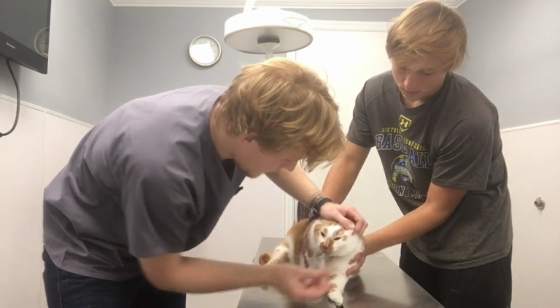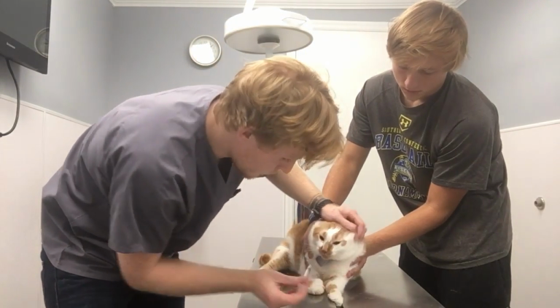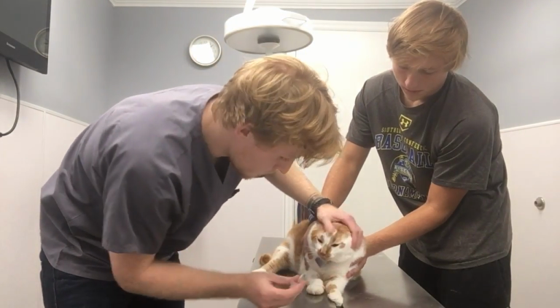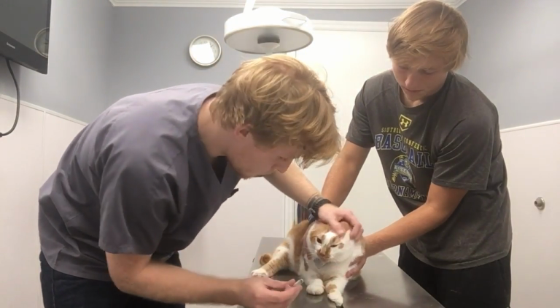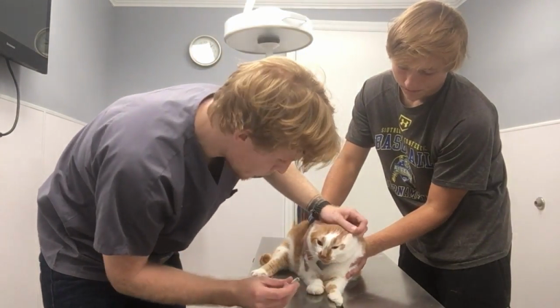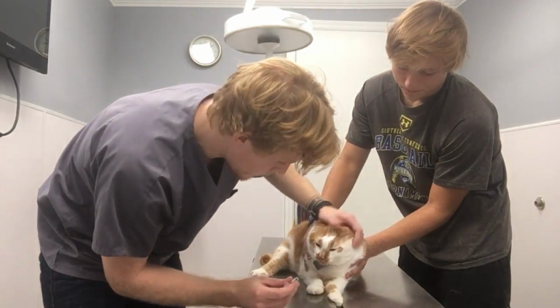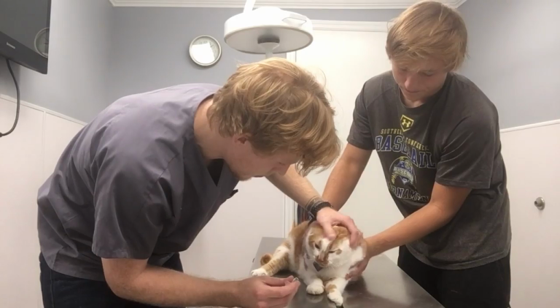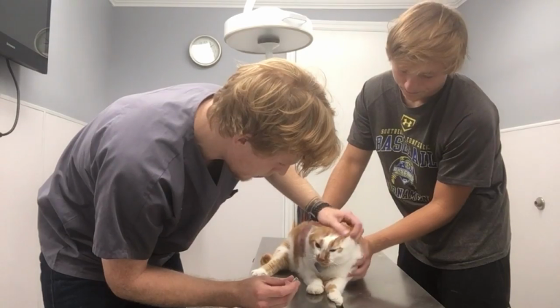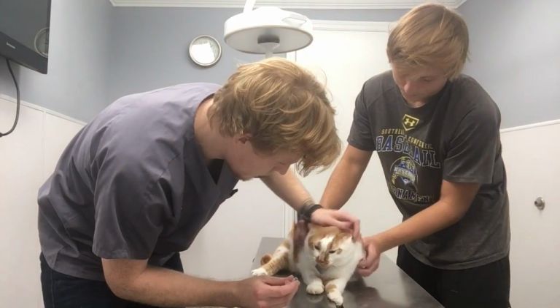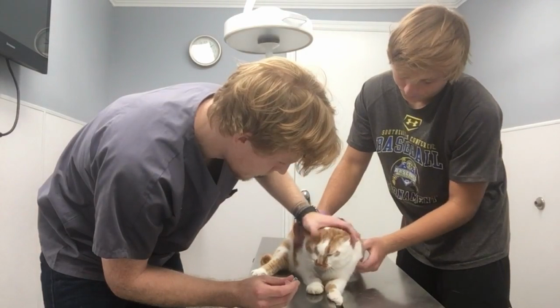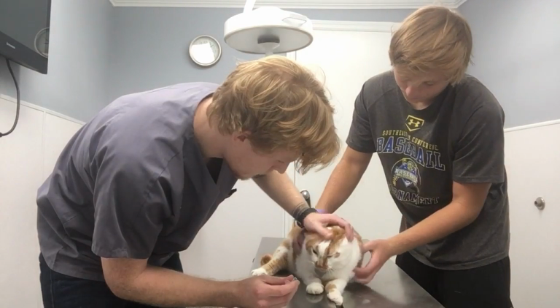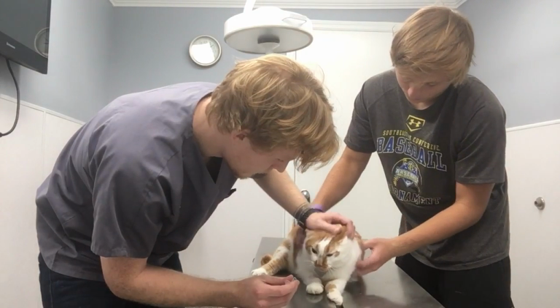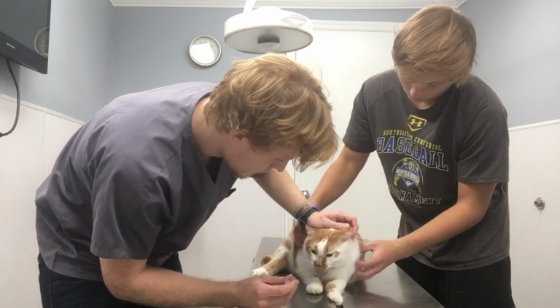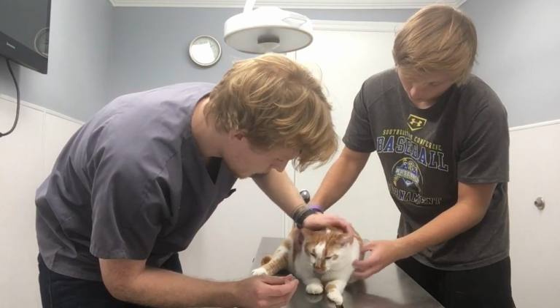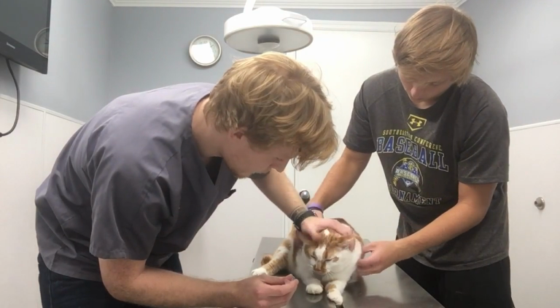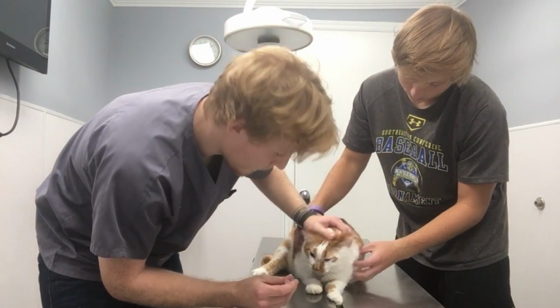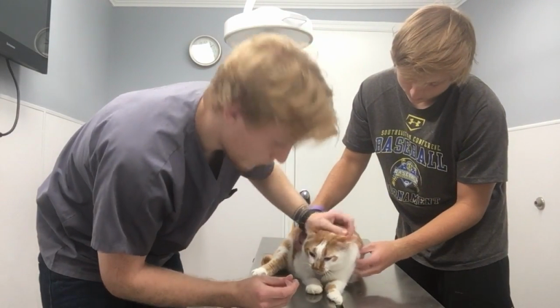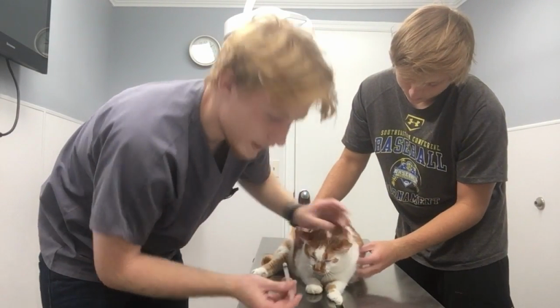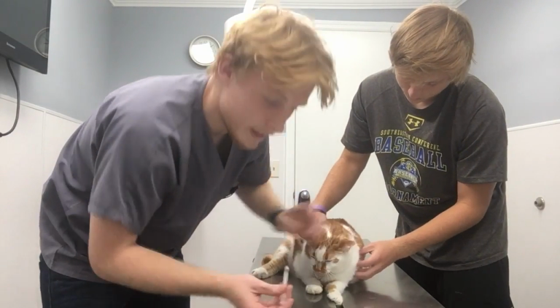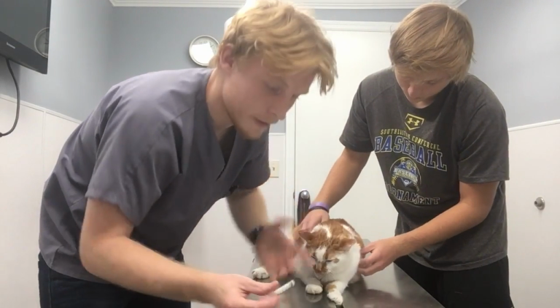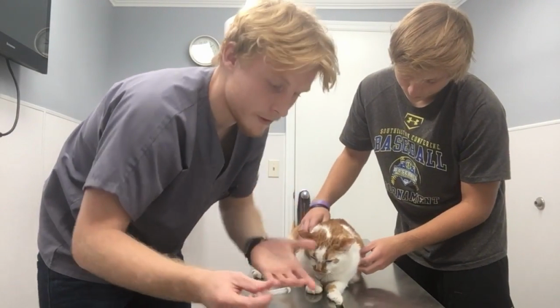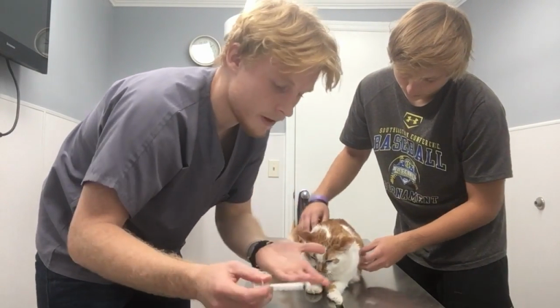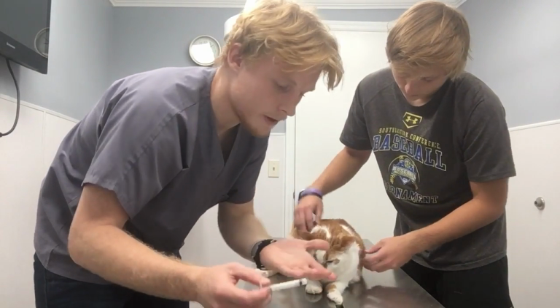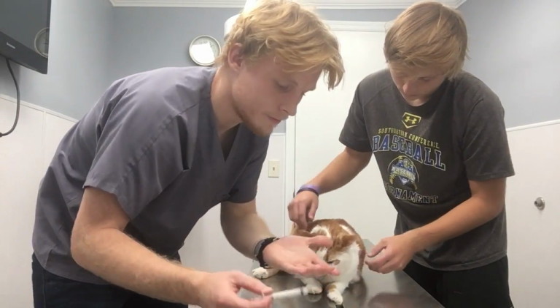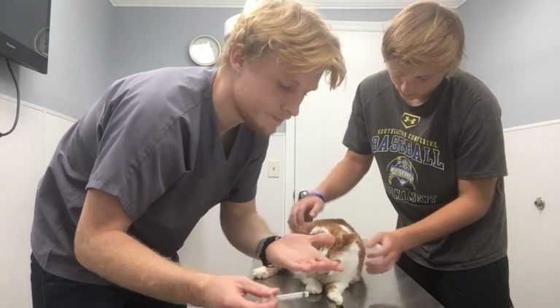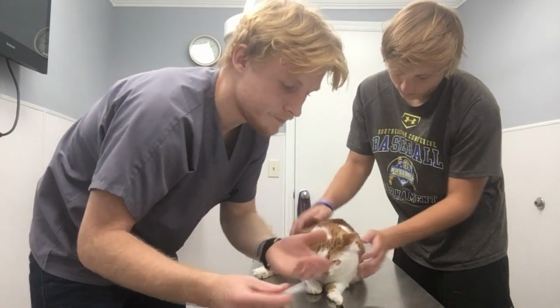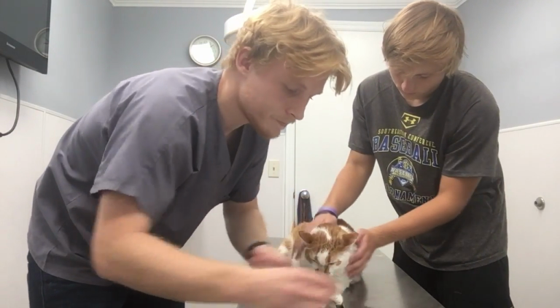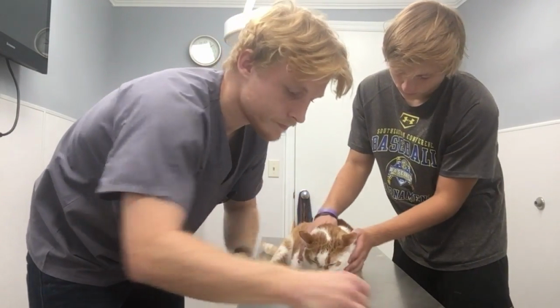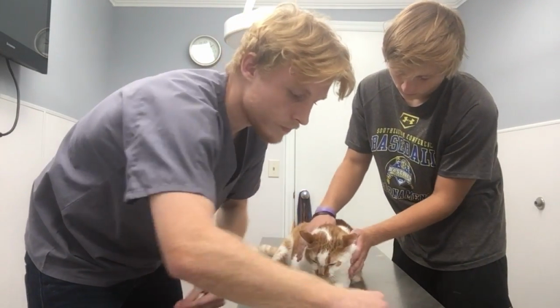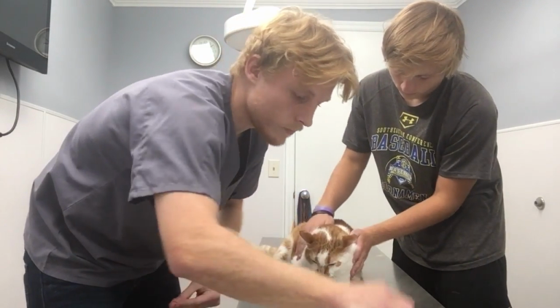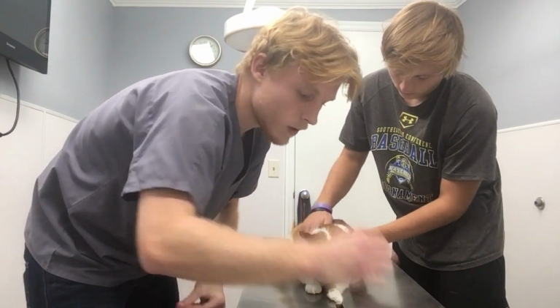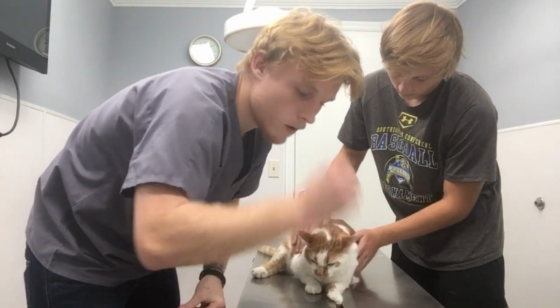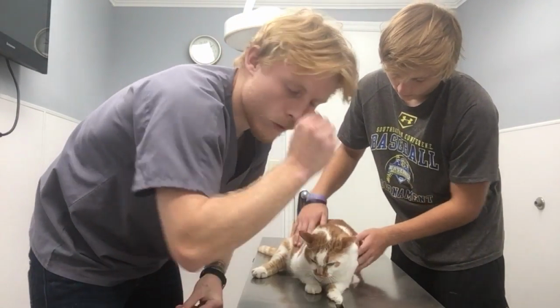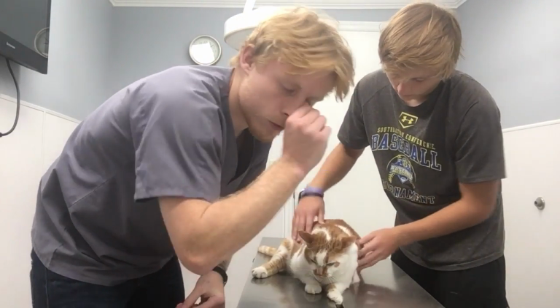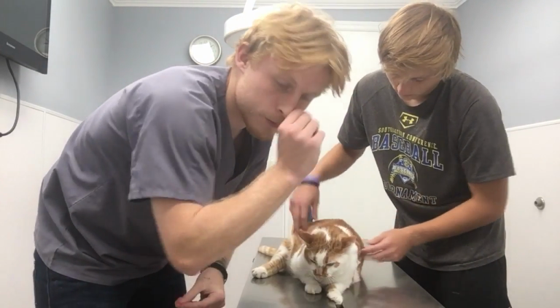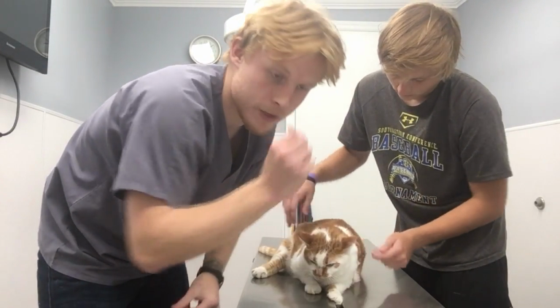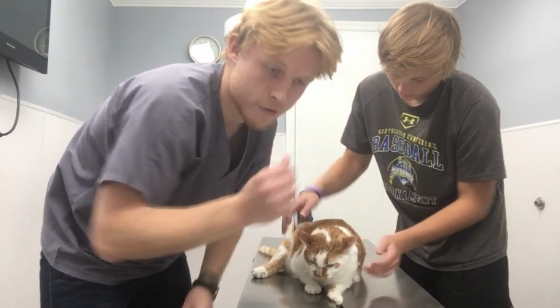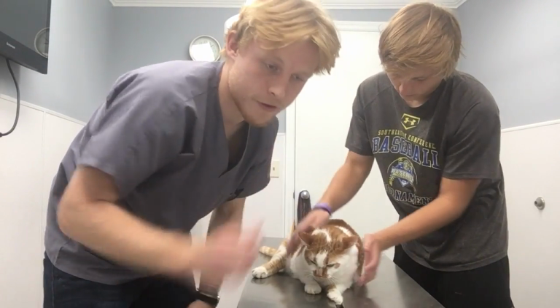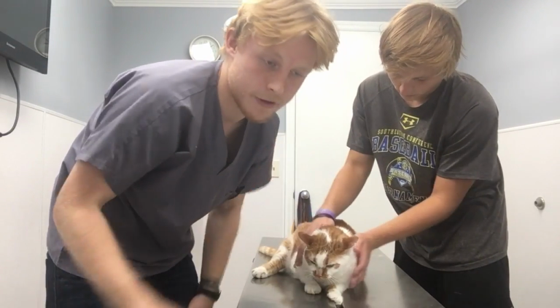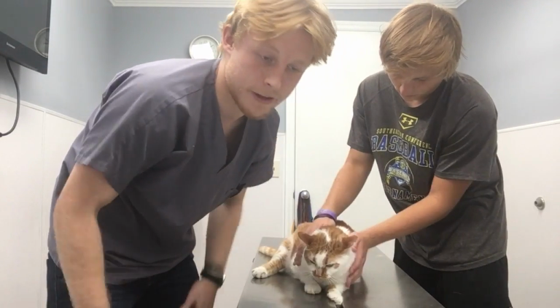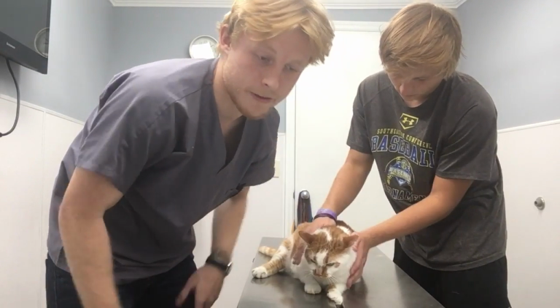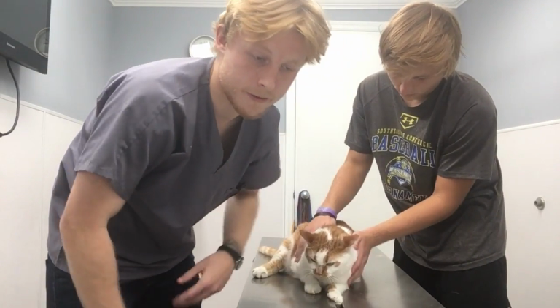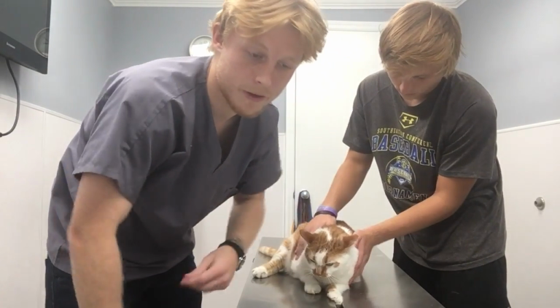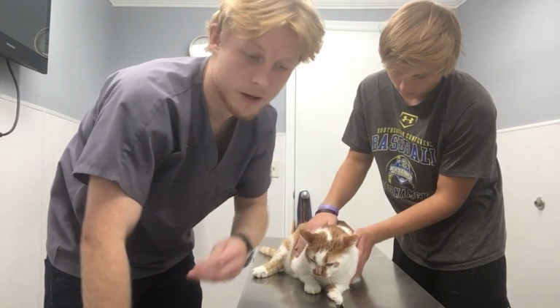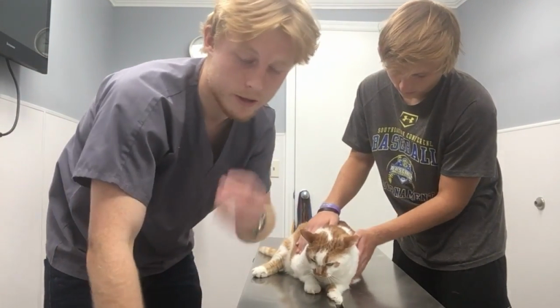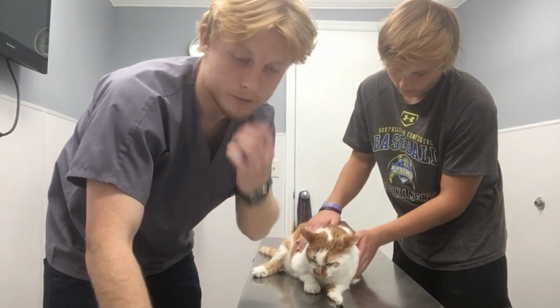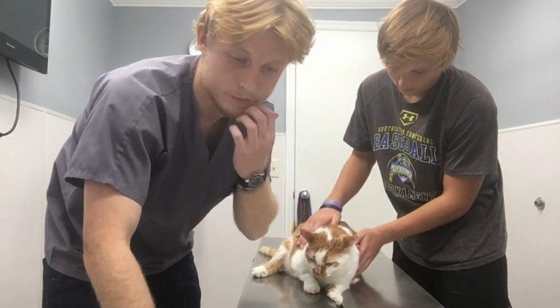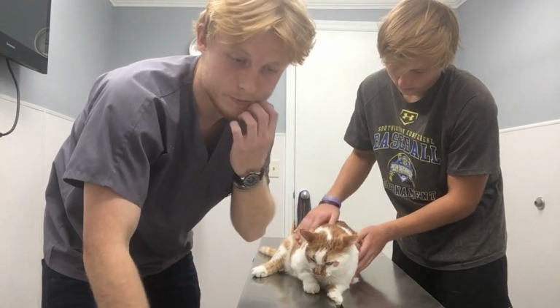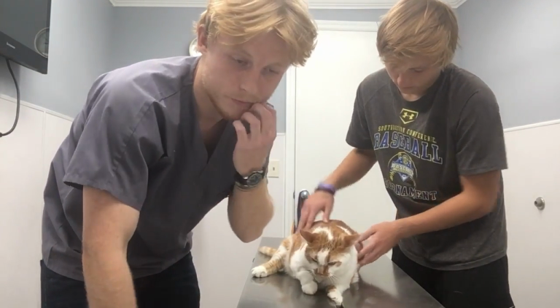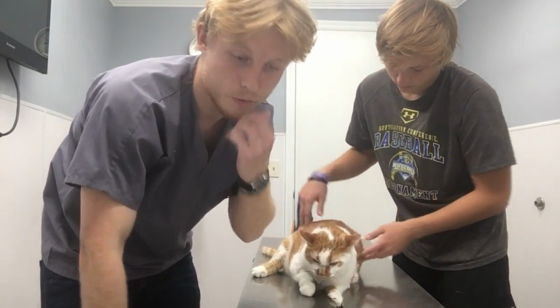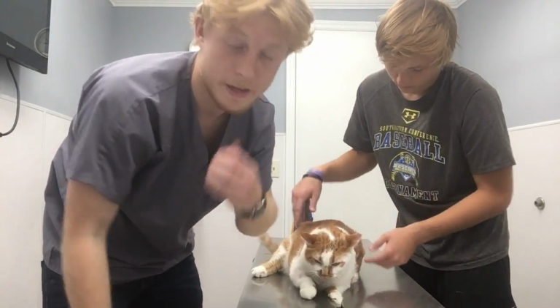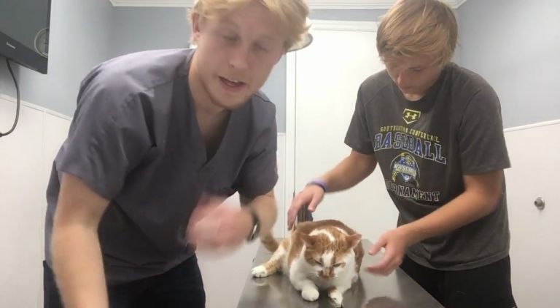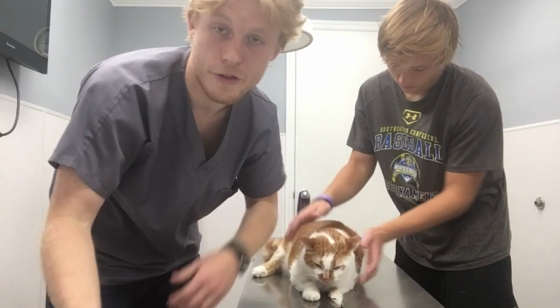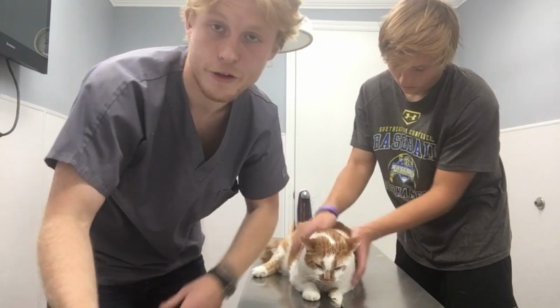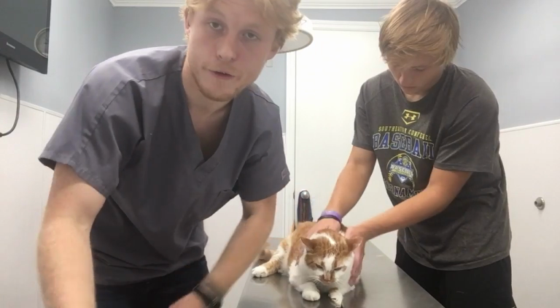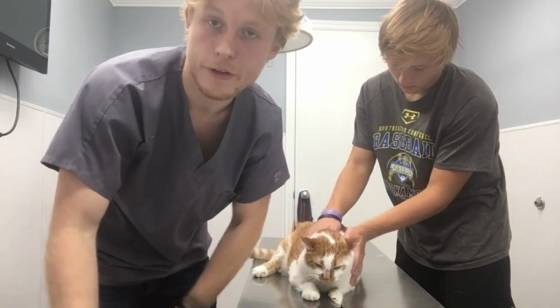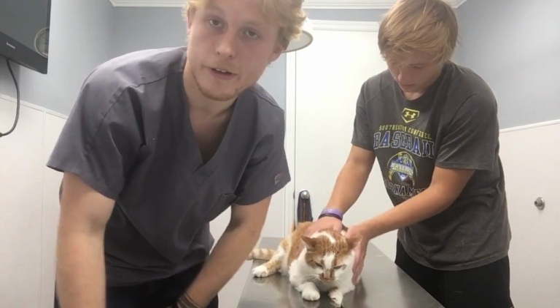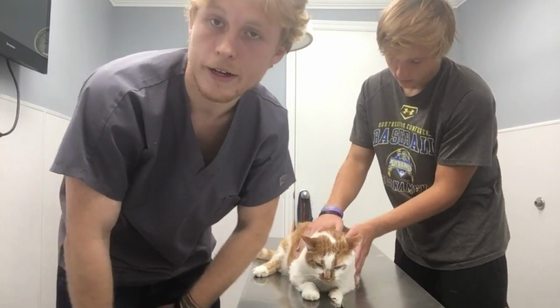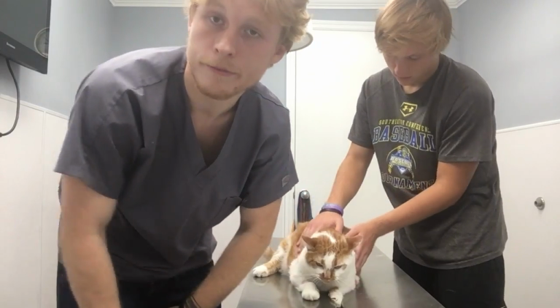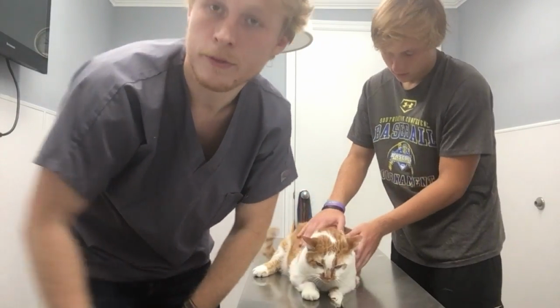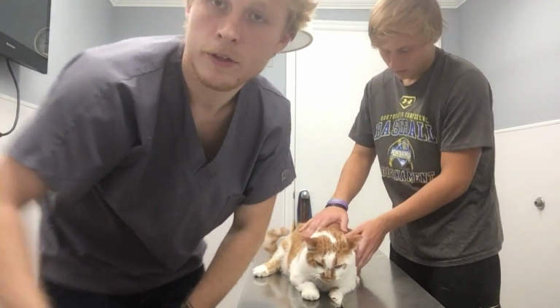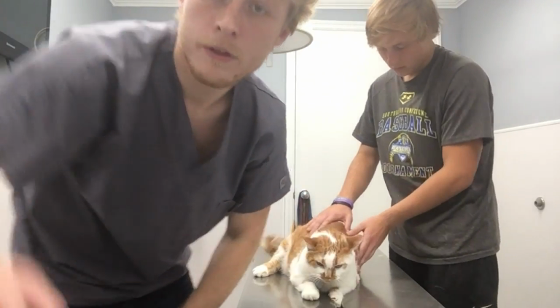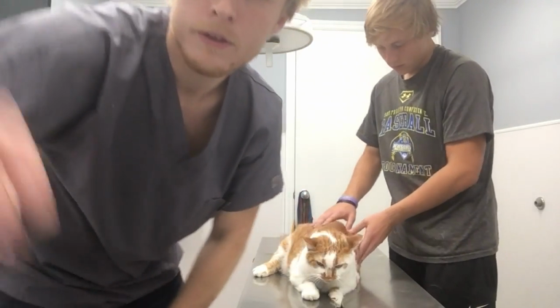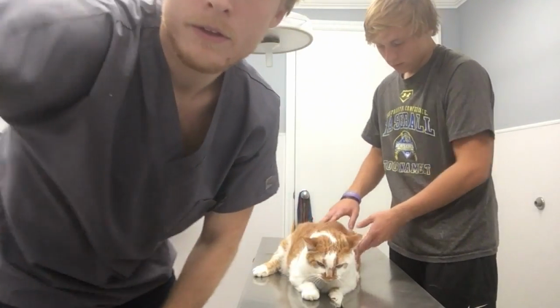Oh, good boy. And that is oral medication for medication in a few hours. All right.